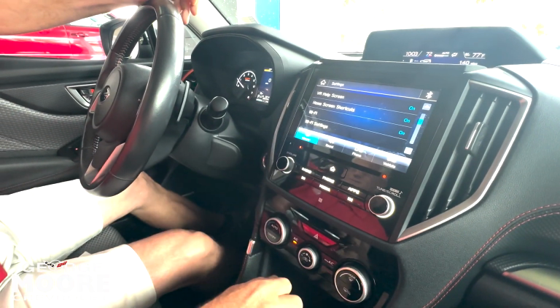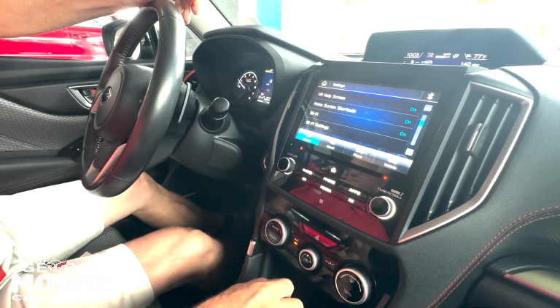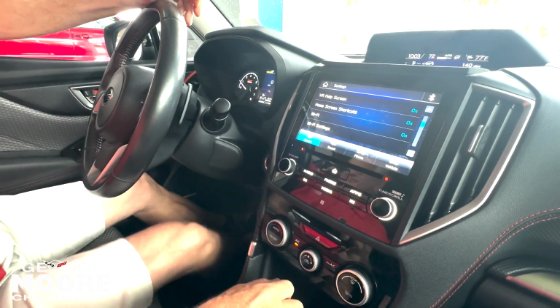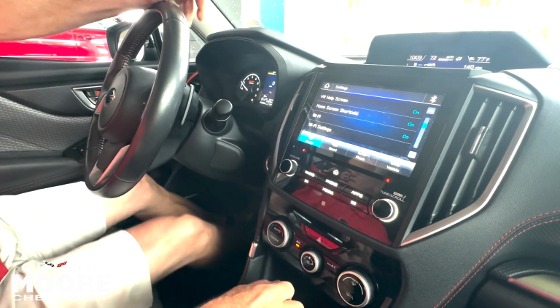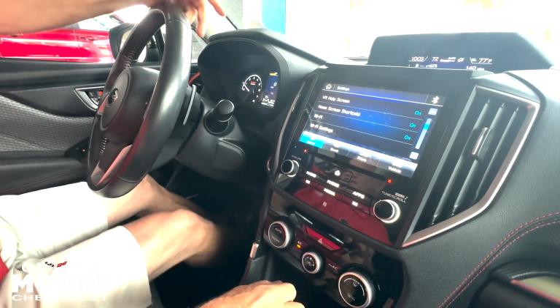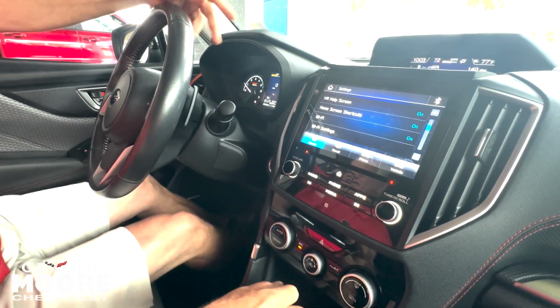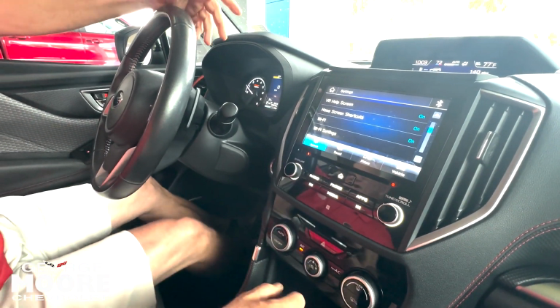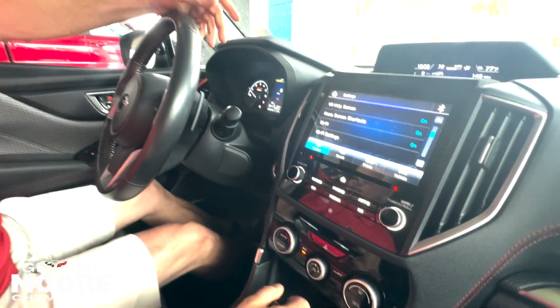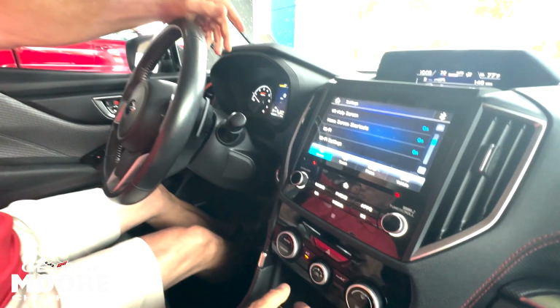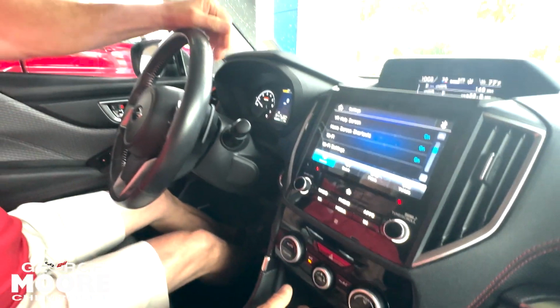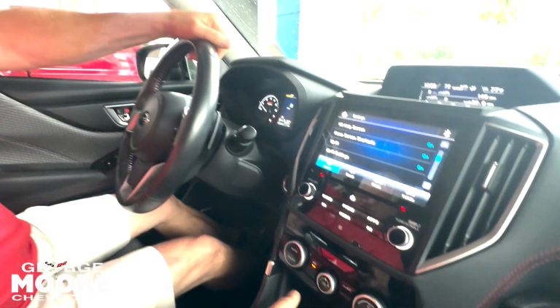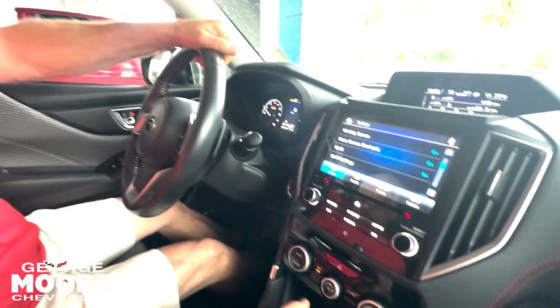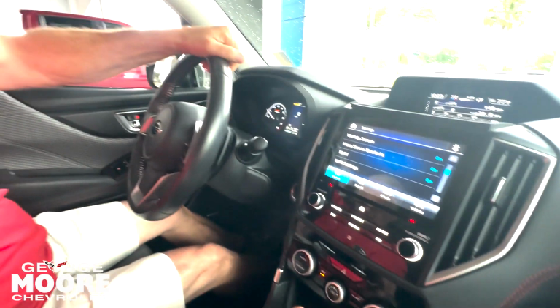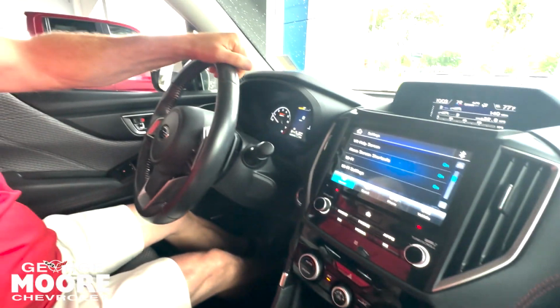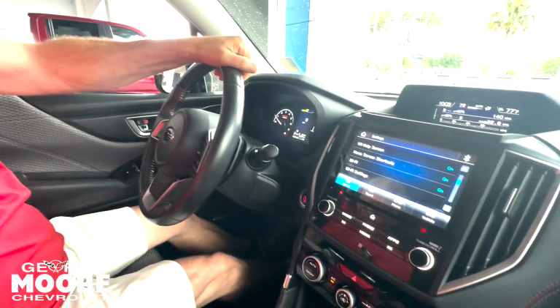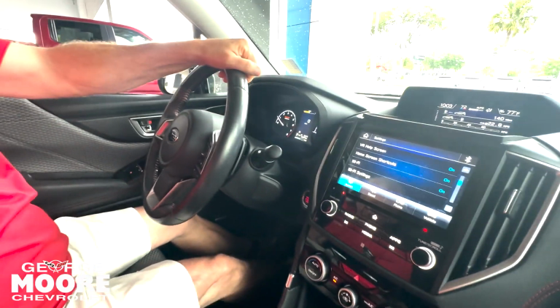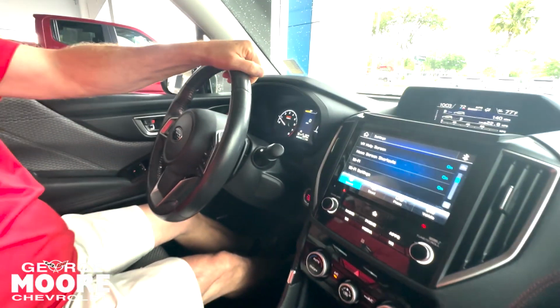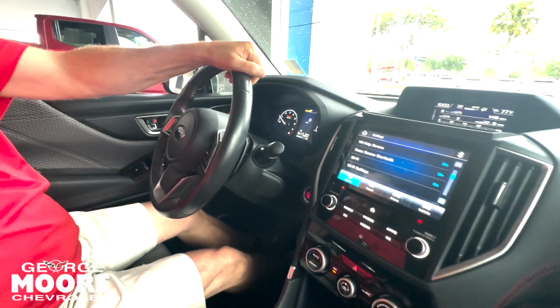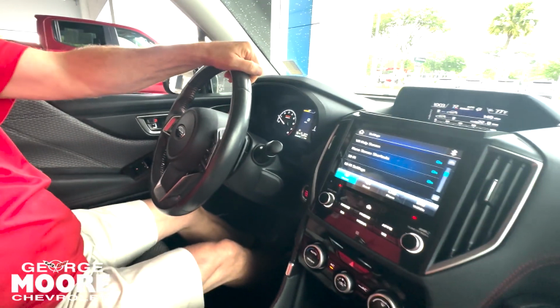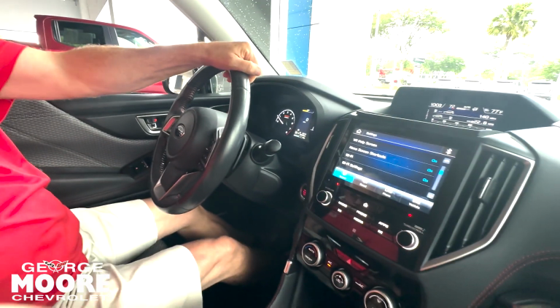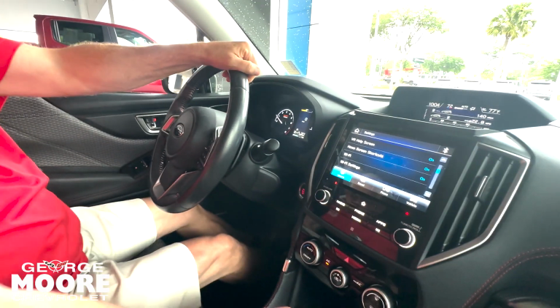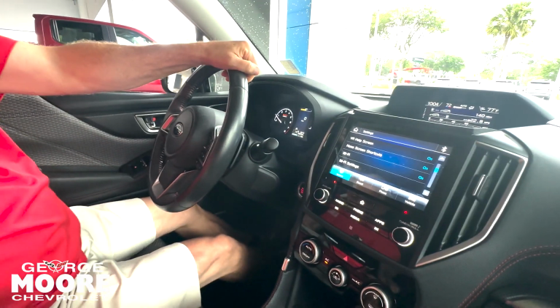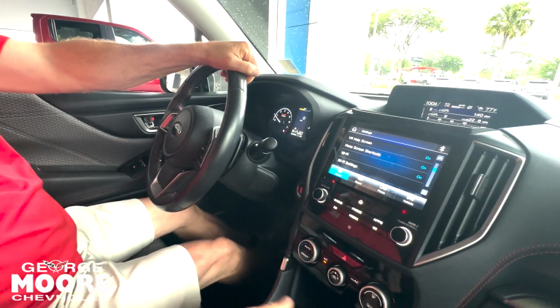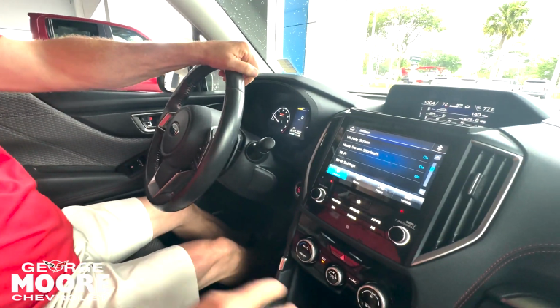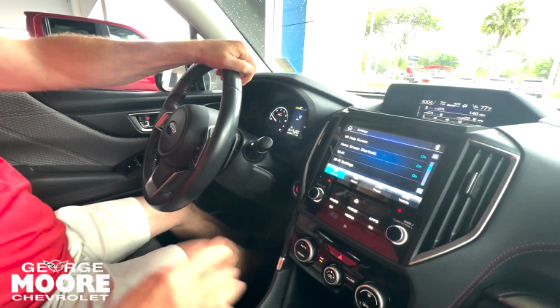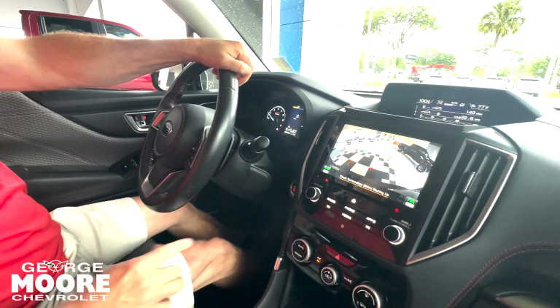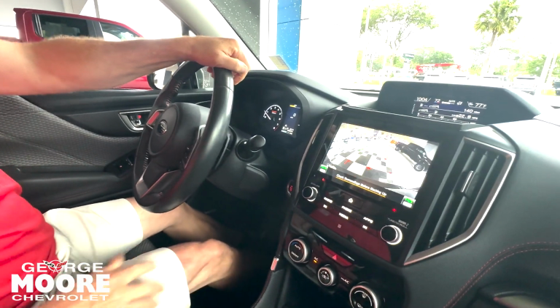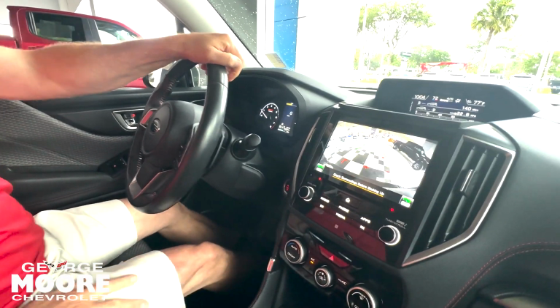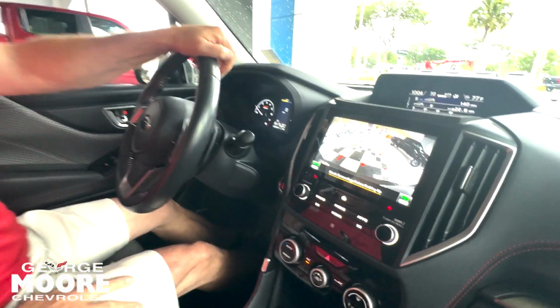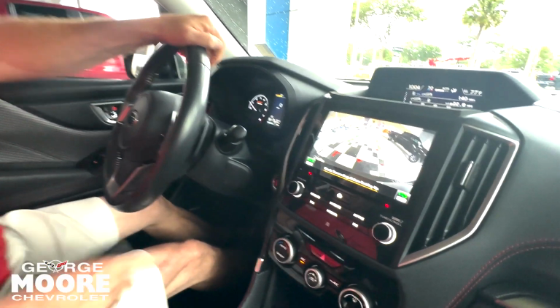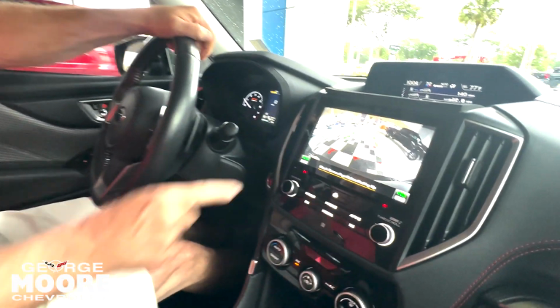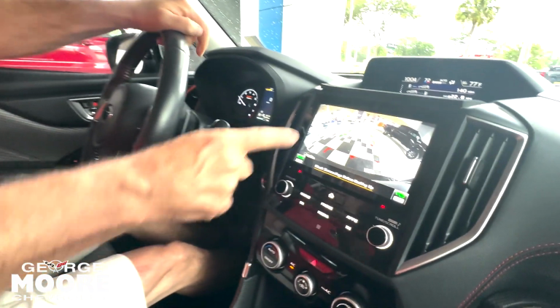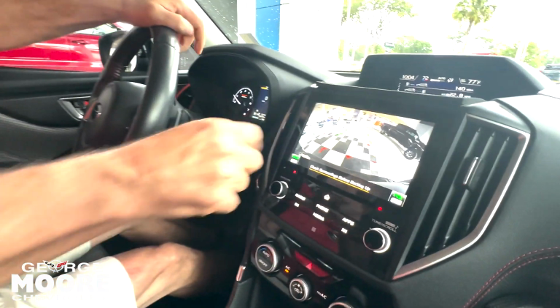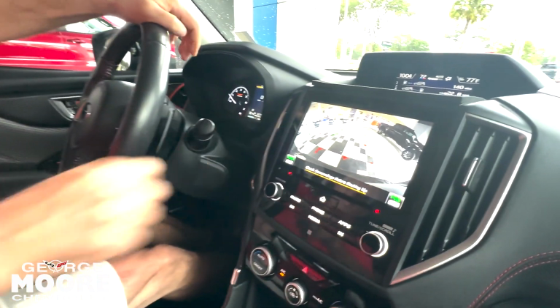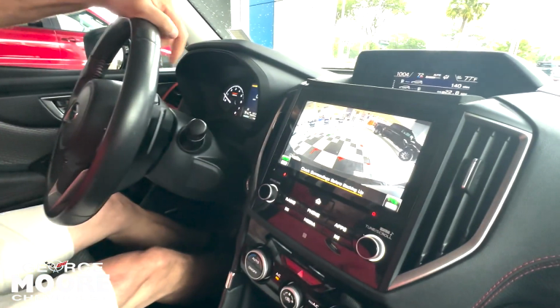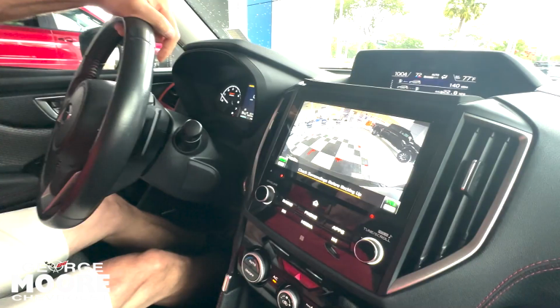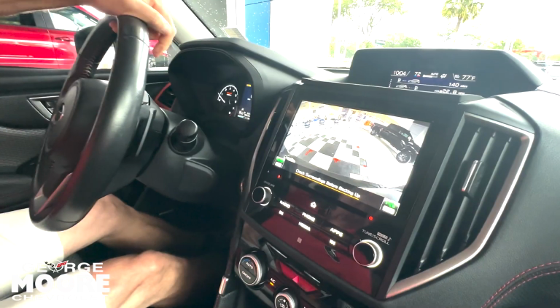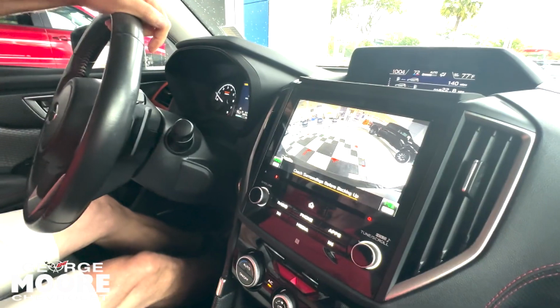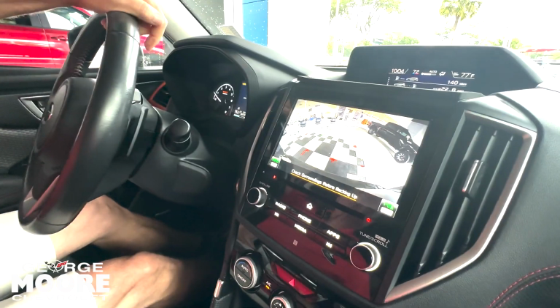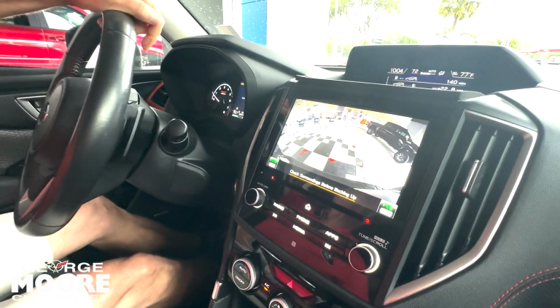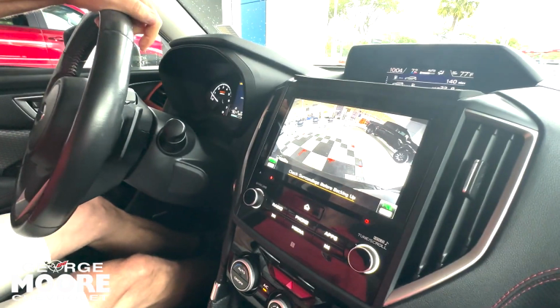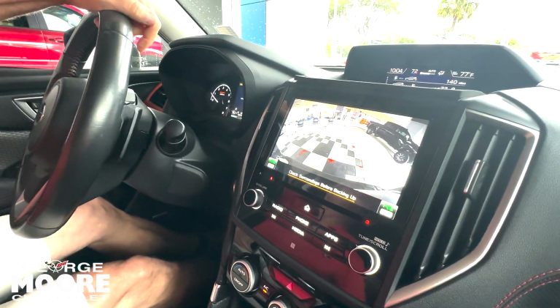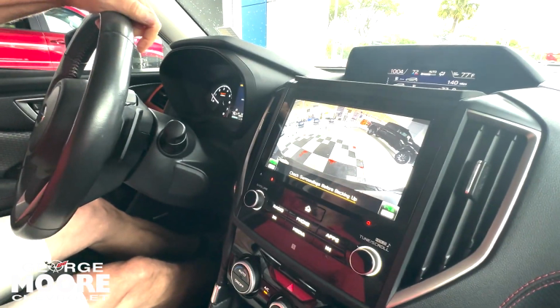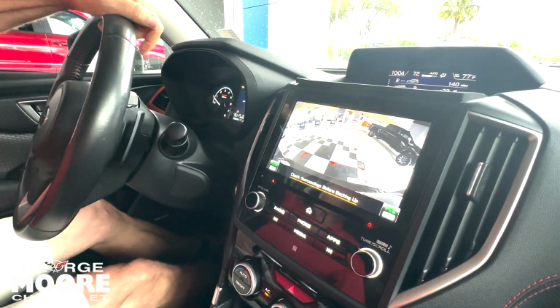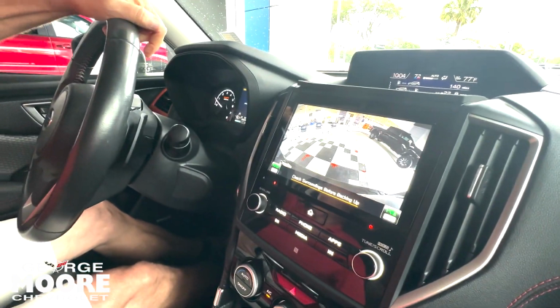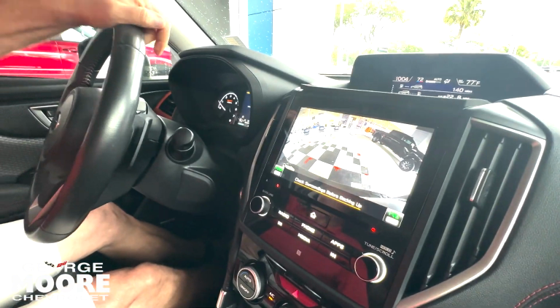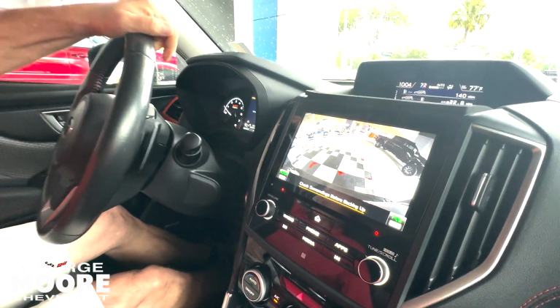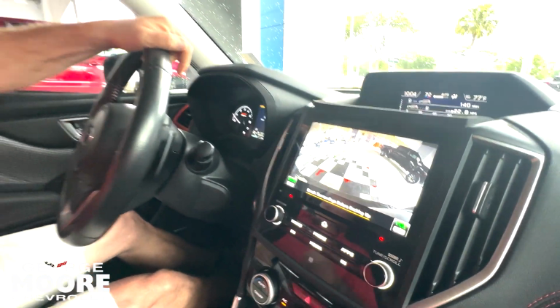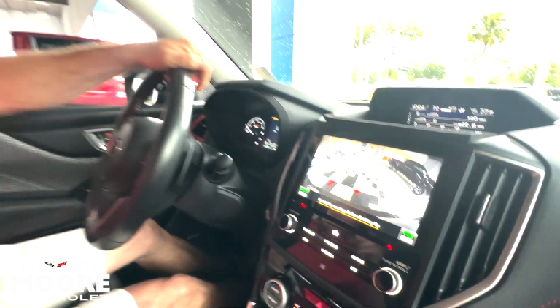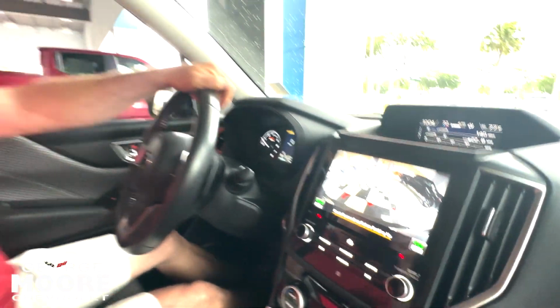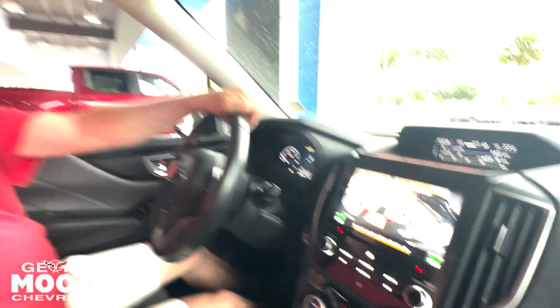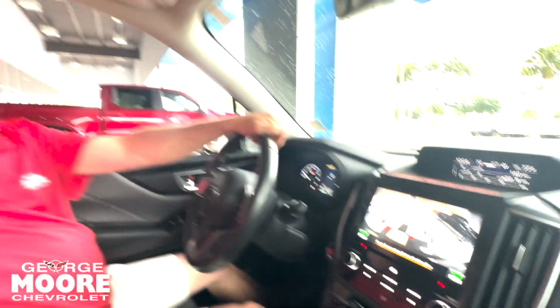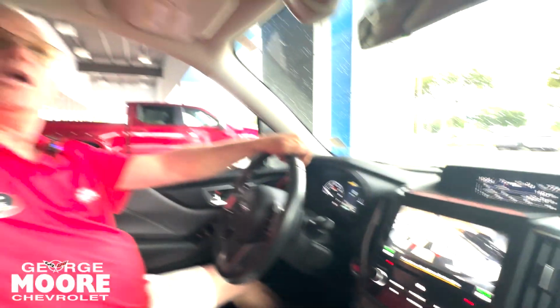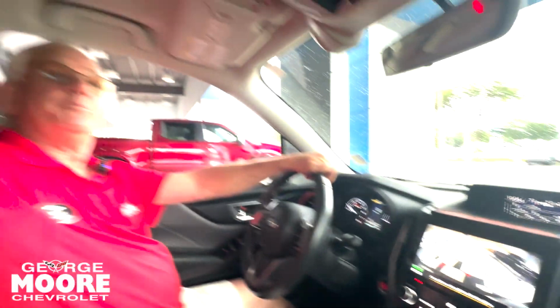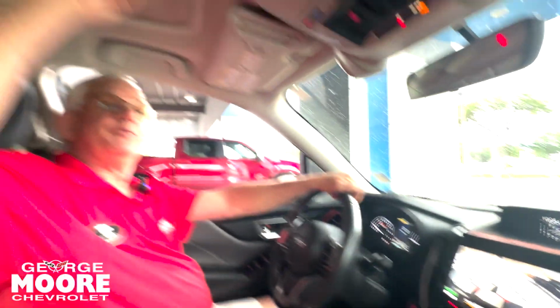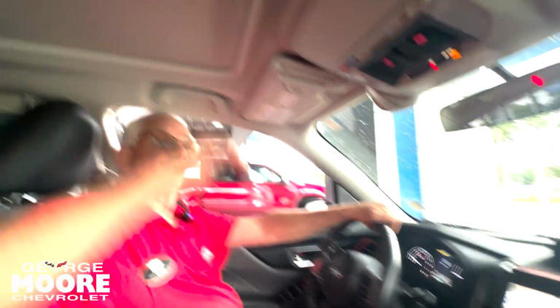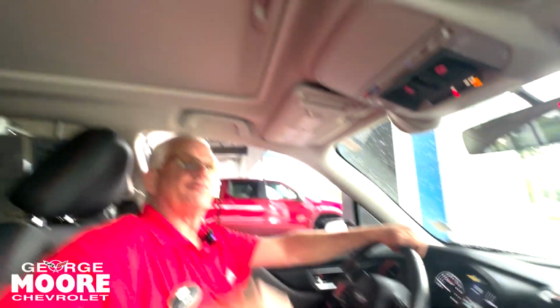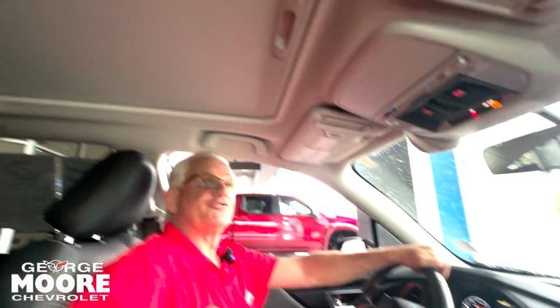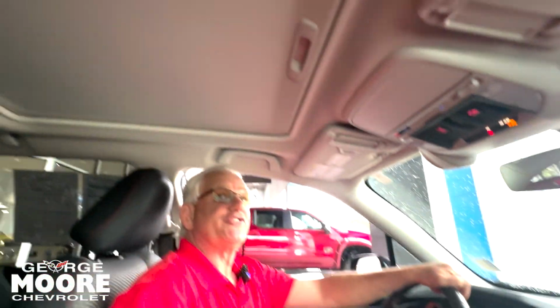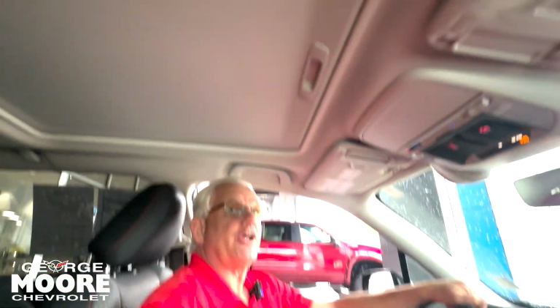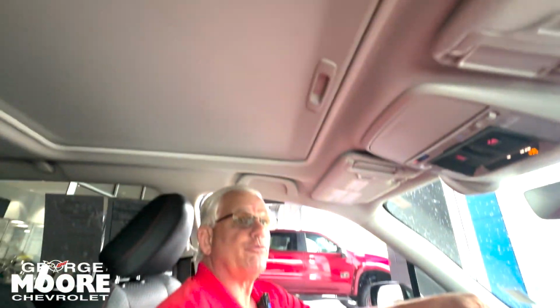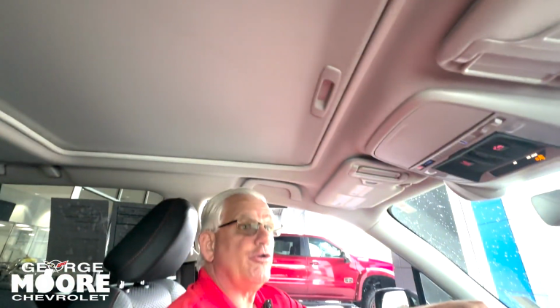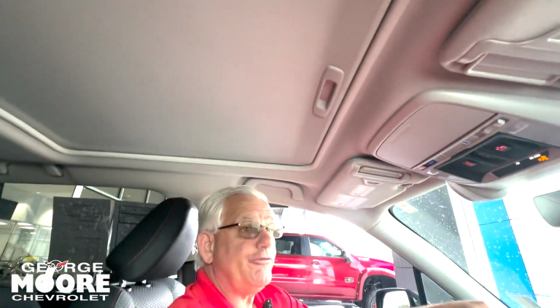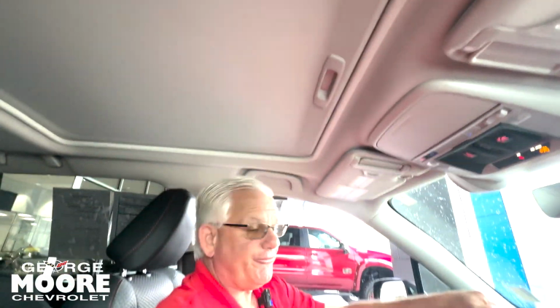Nice radio, nice big backup camera, and a beautiful sunroof.